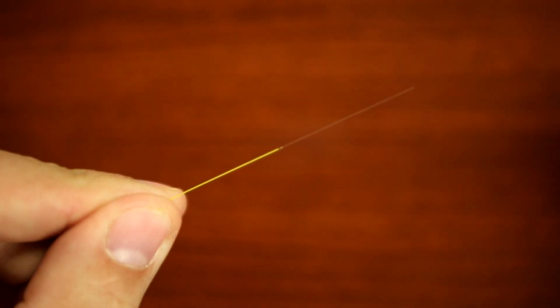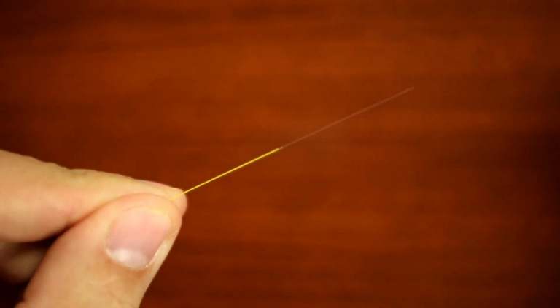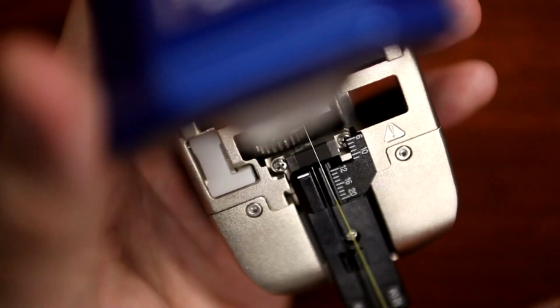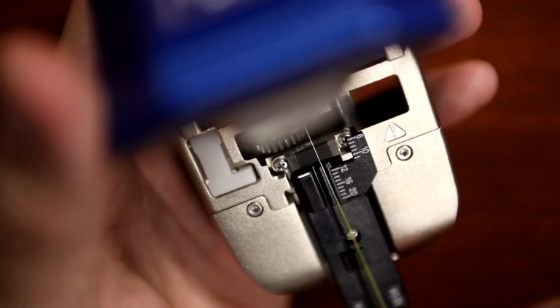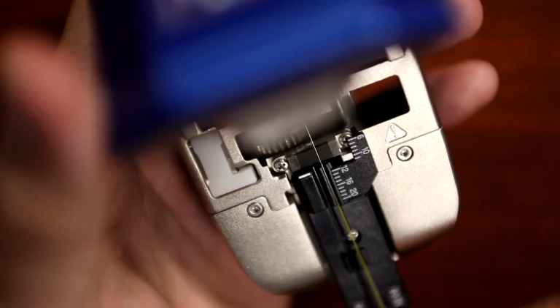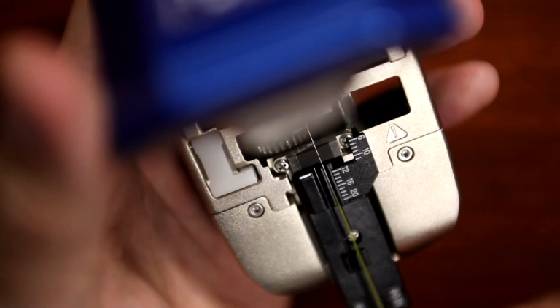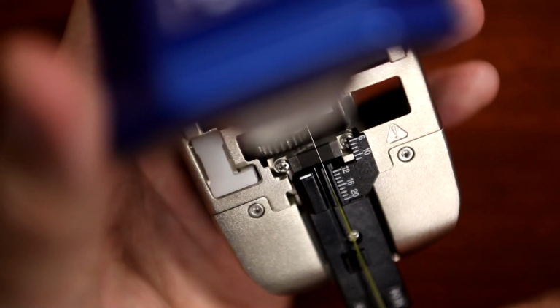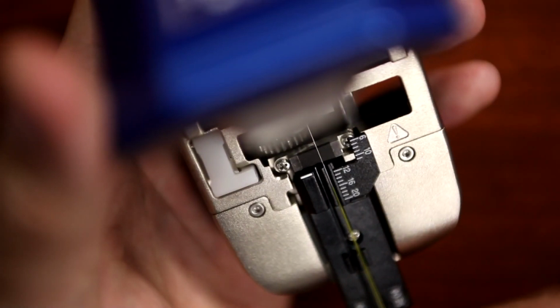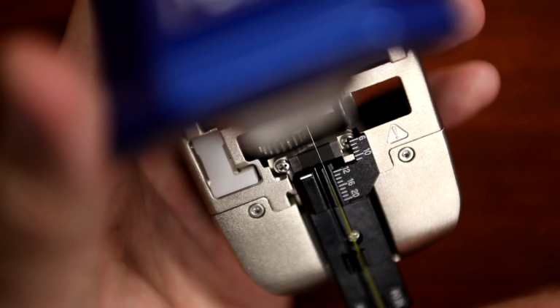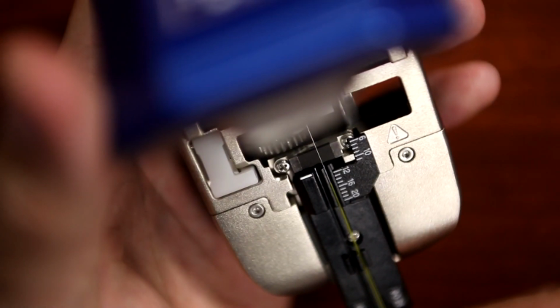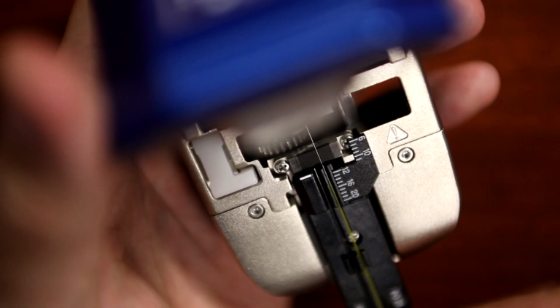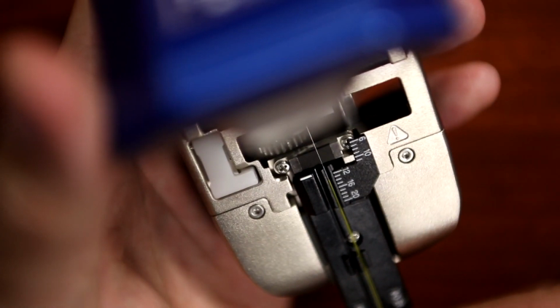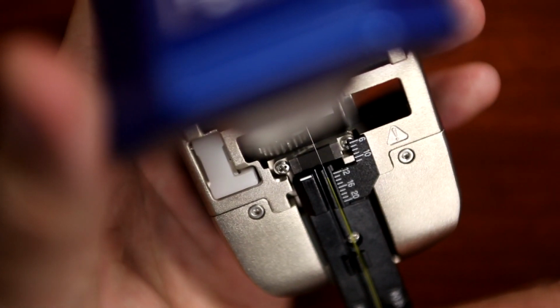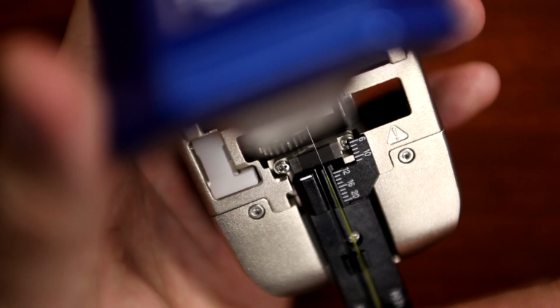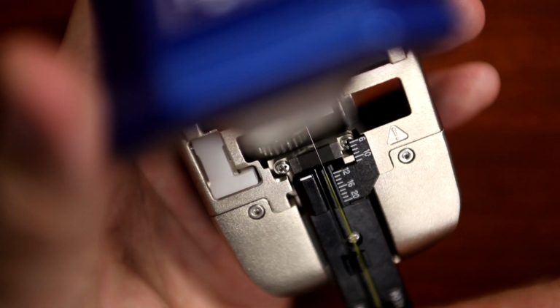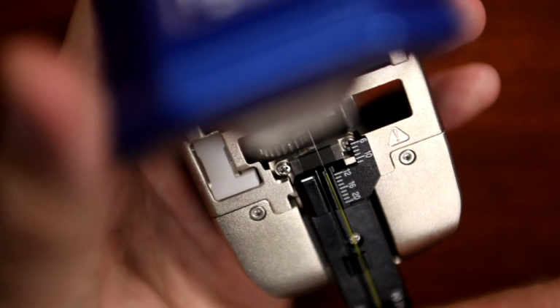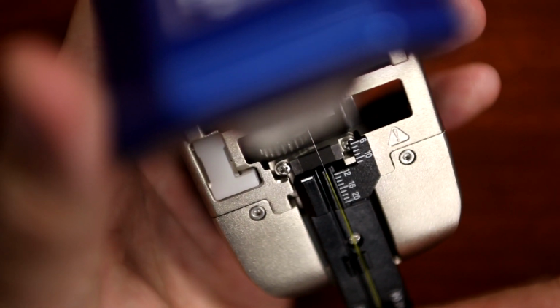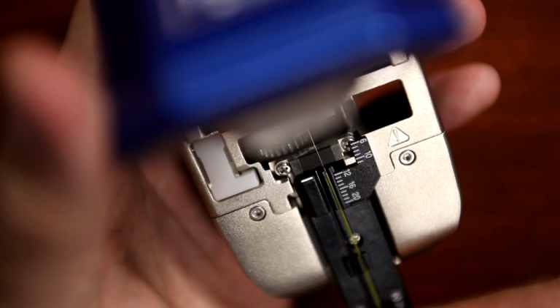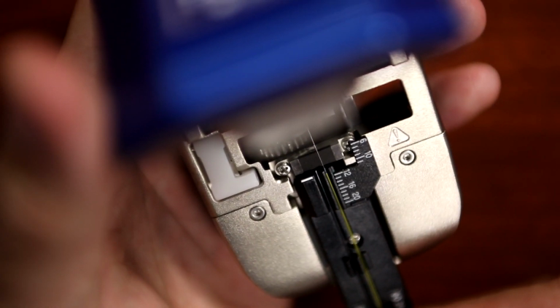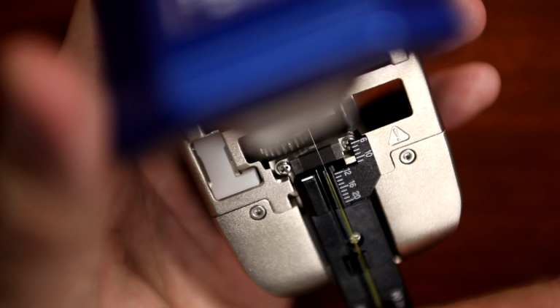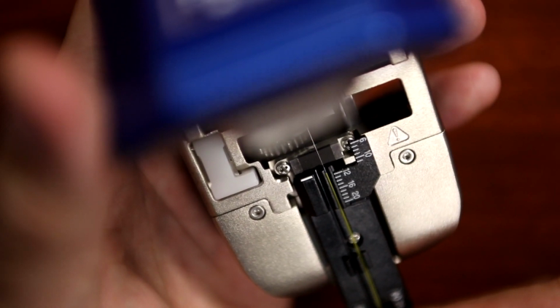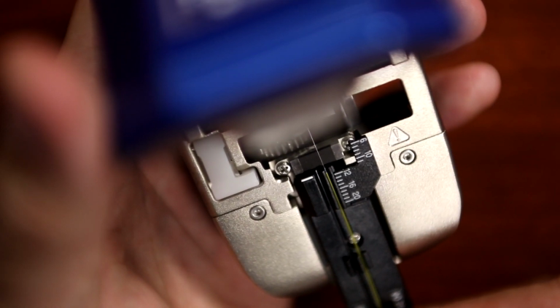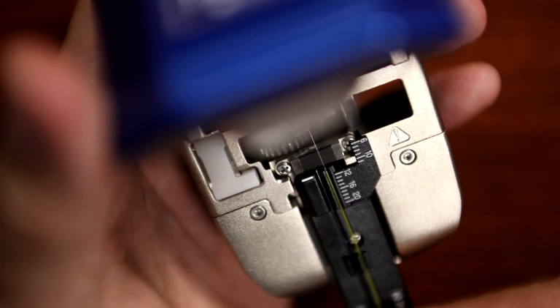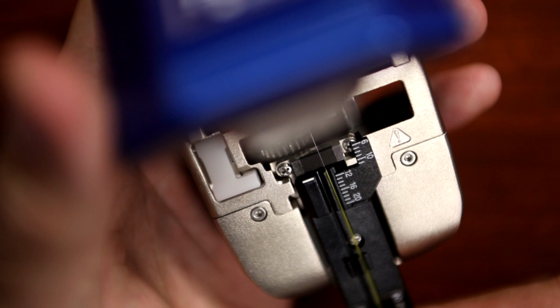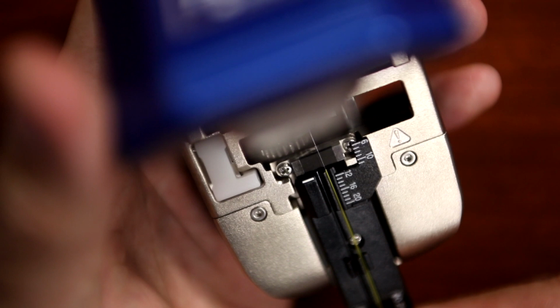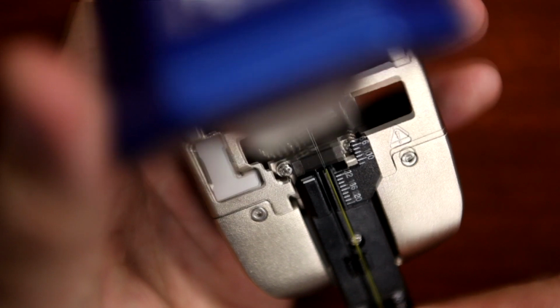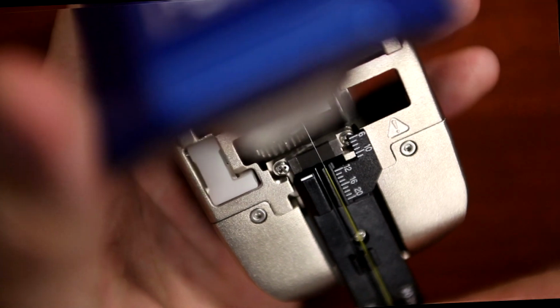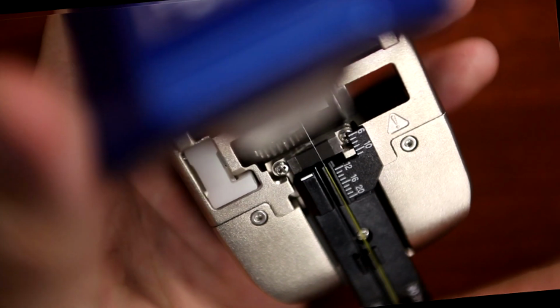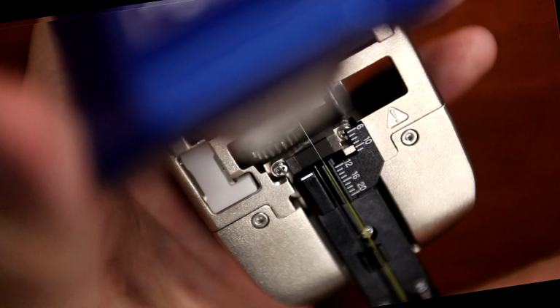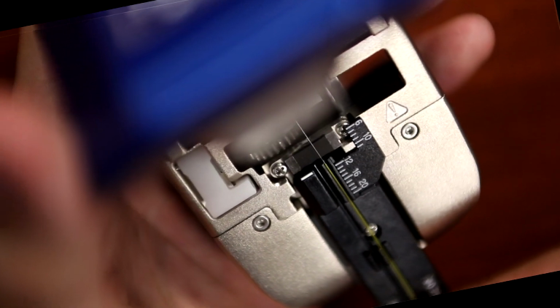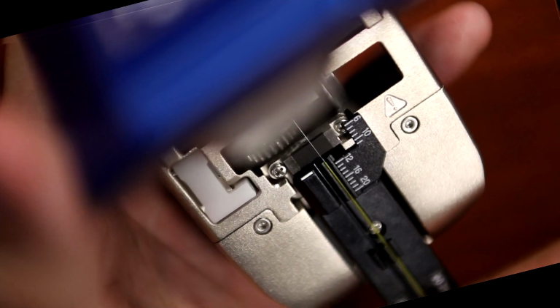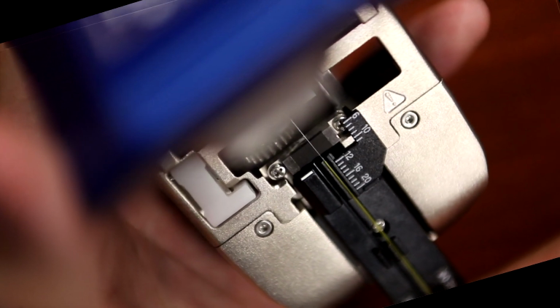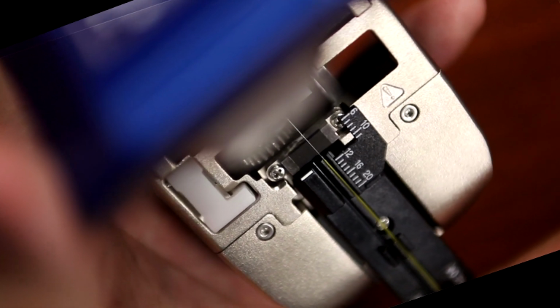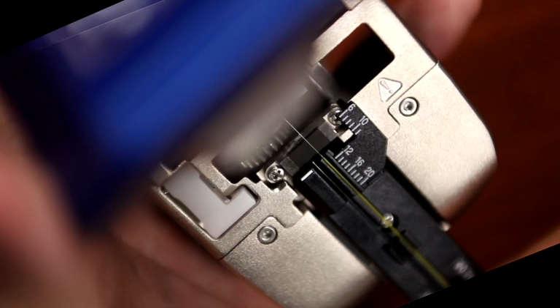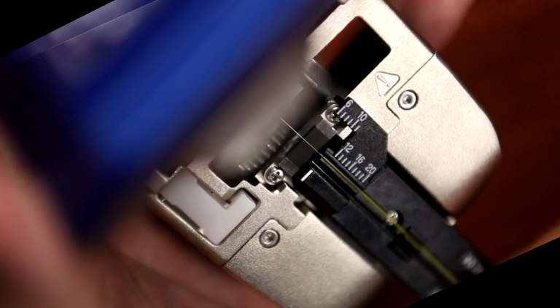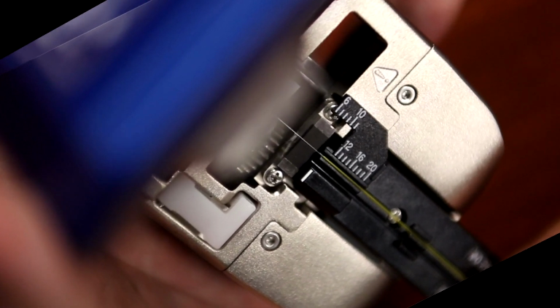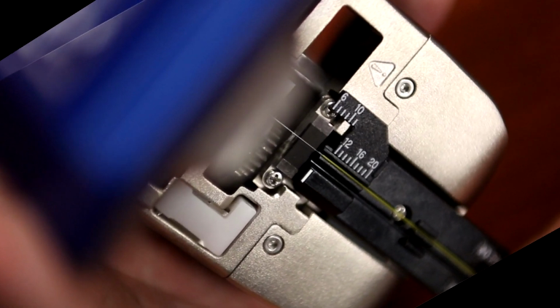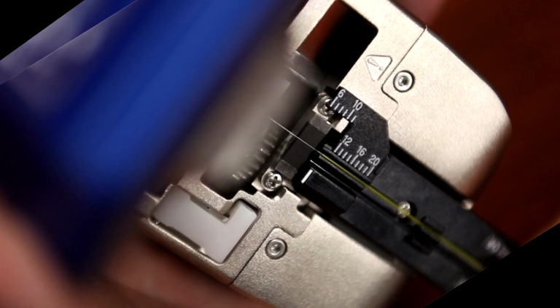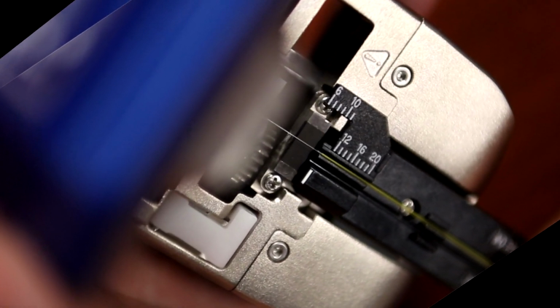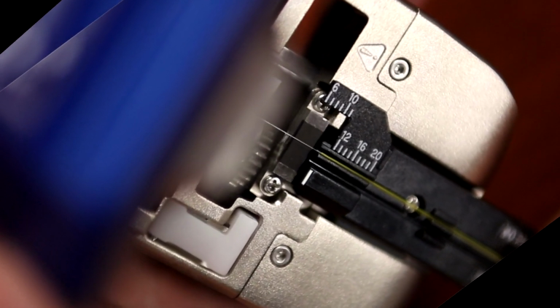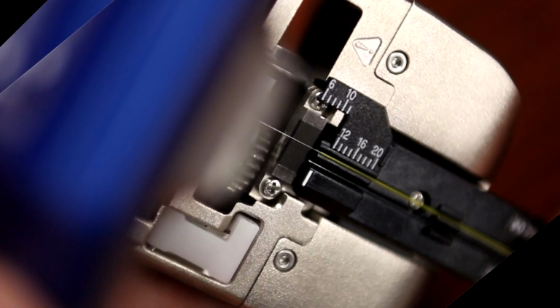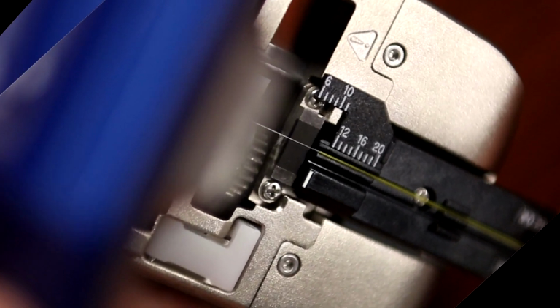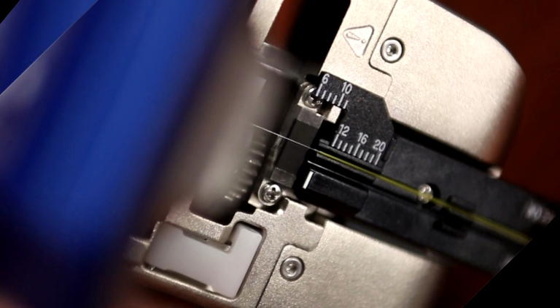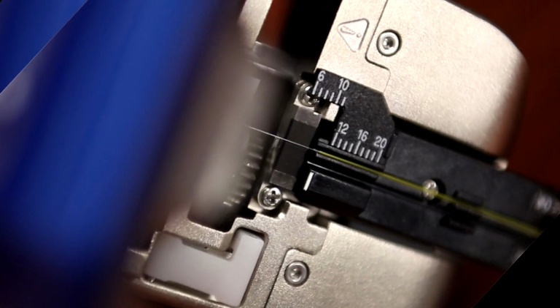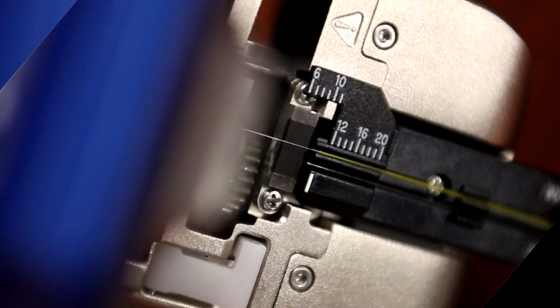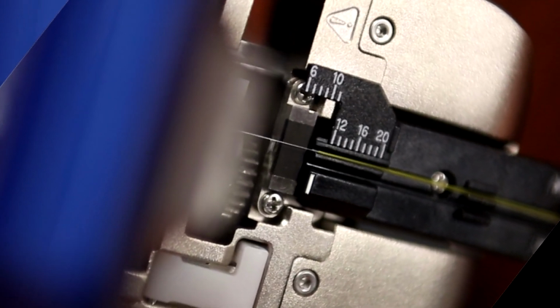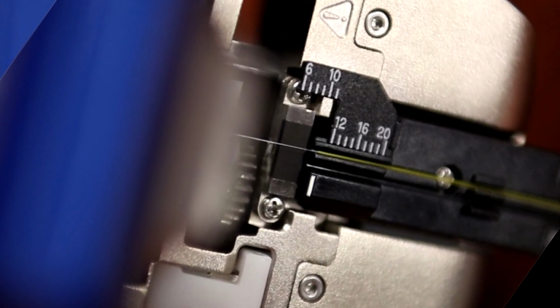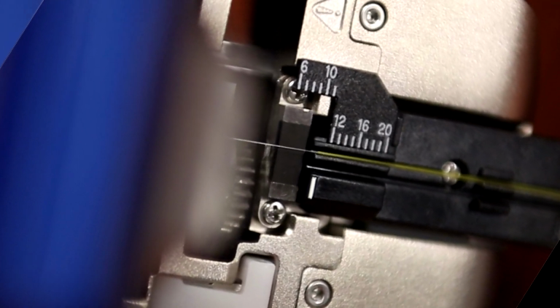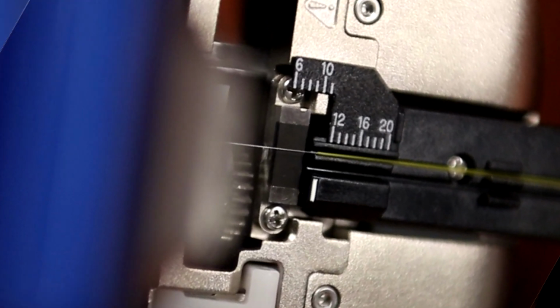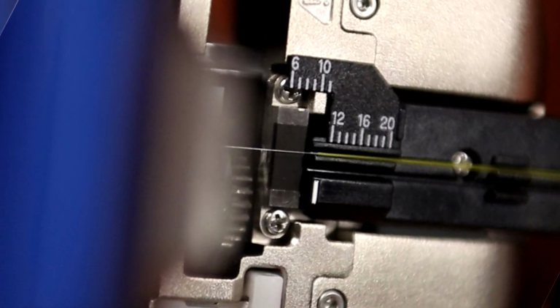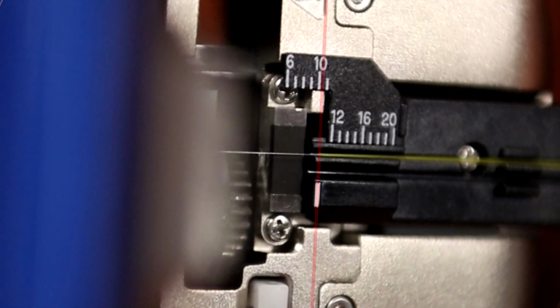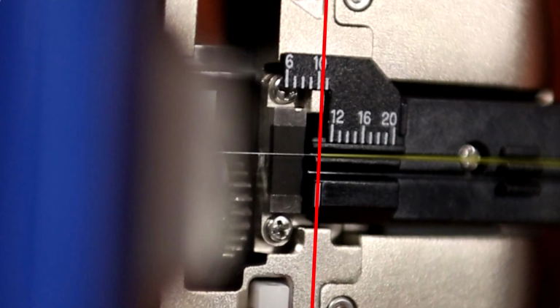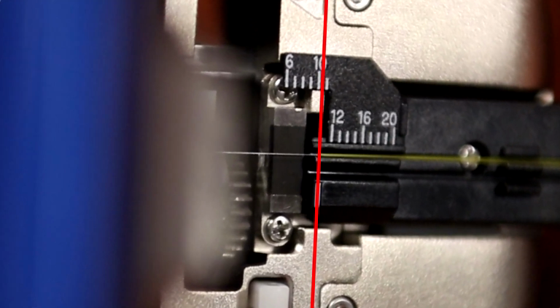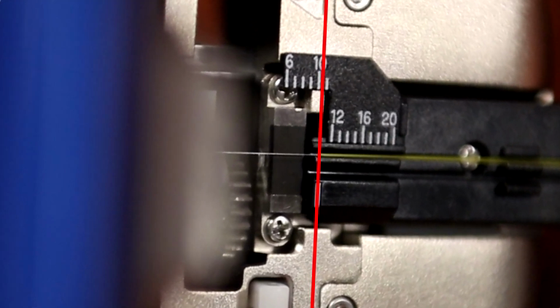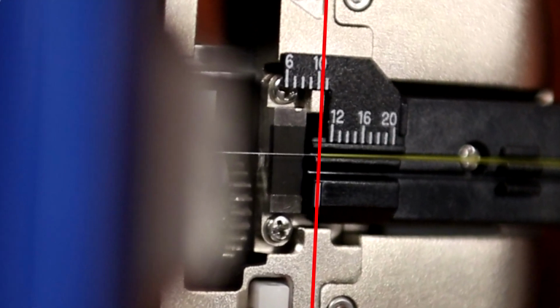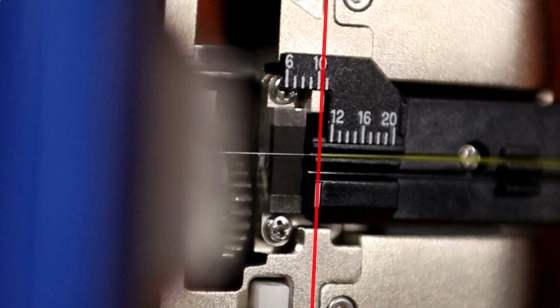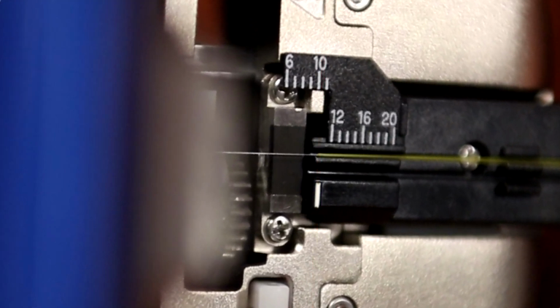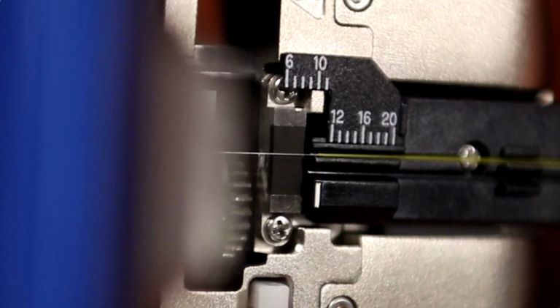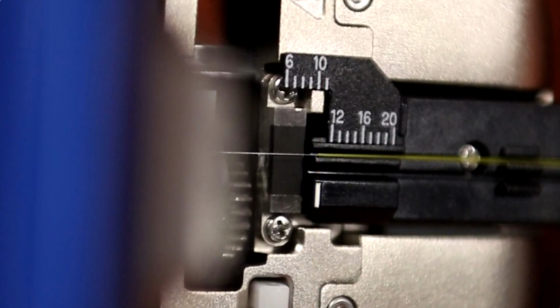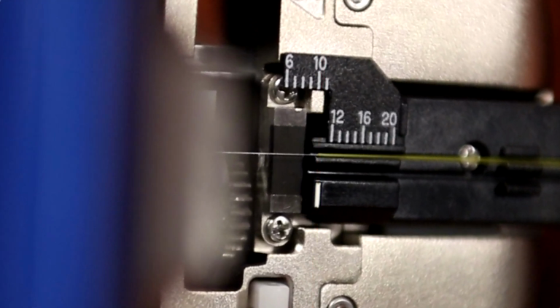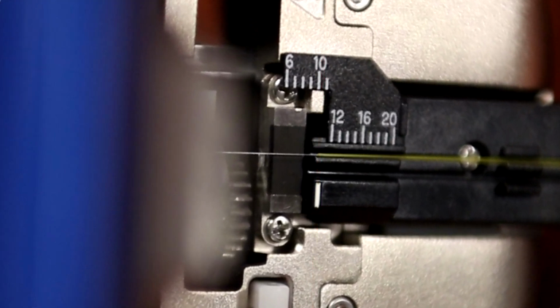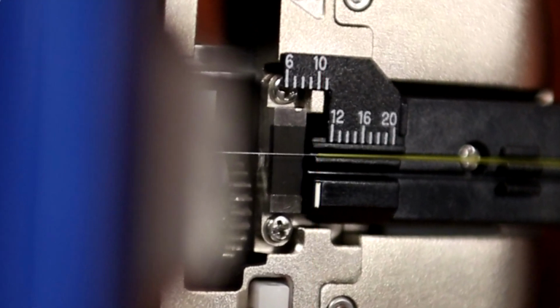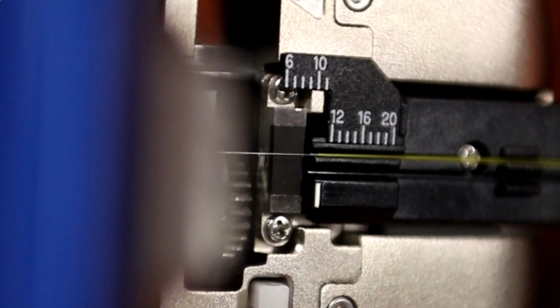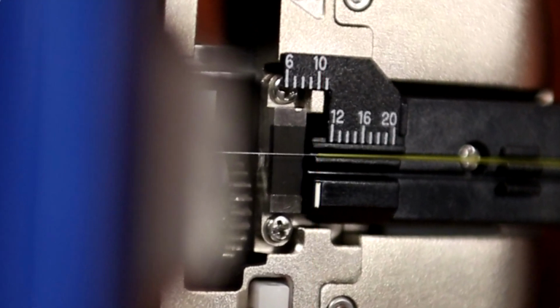Set the fiber onto the cleaver so that the coating's edge is between the 10 and 11 millimeter mark. Now cleave the fiber.